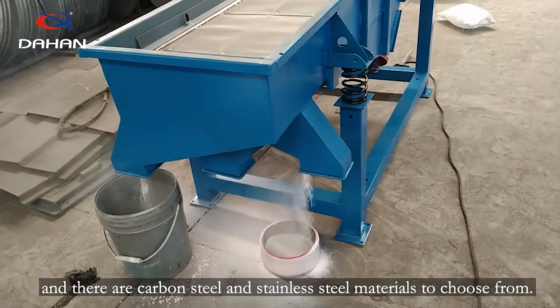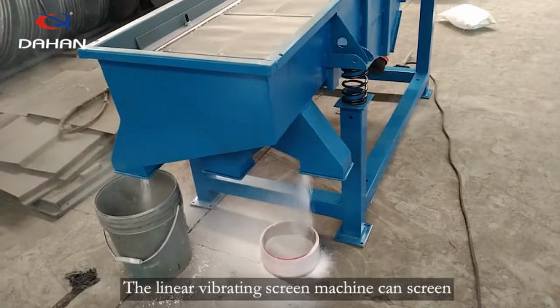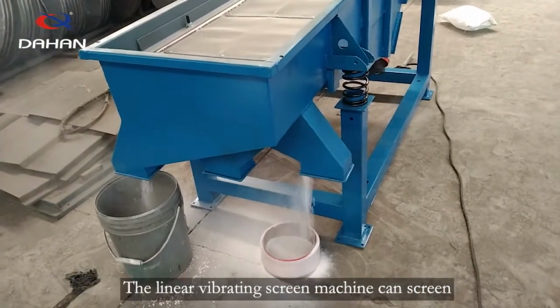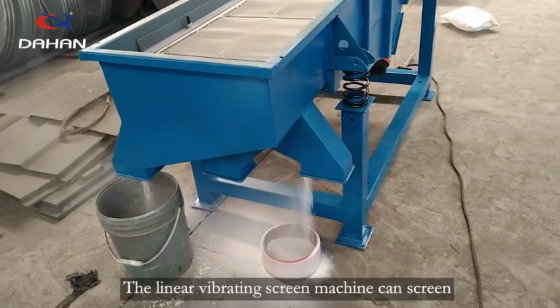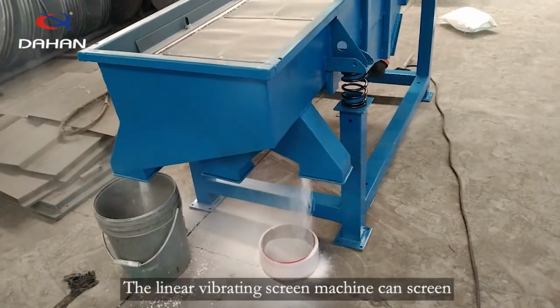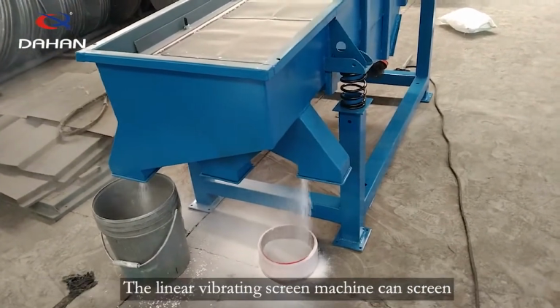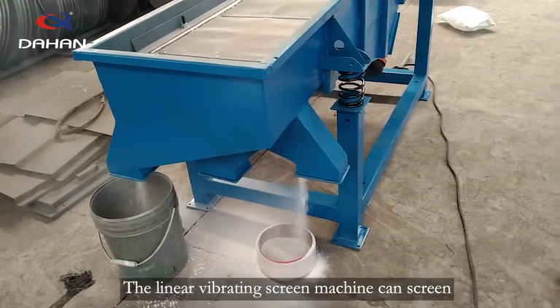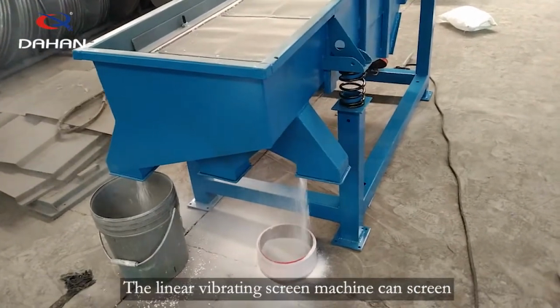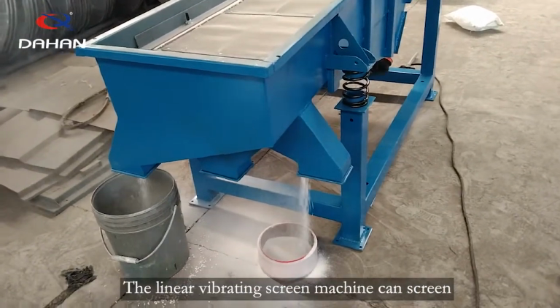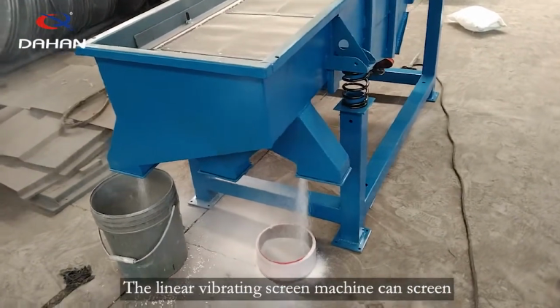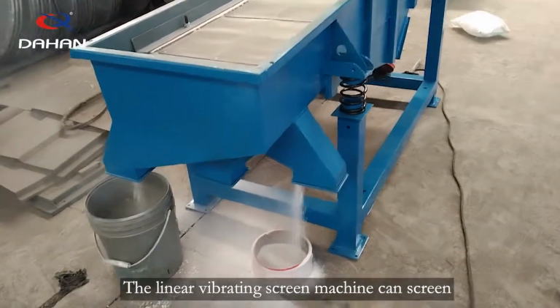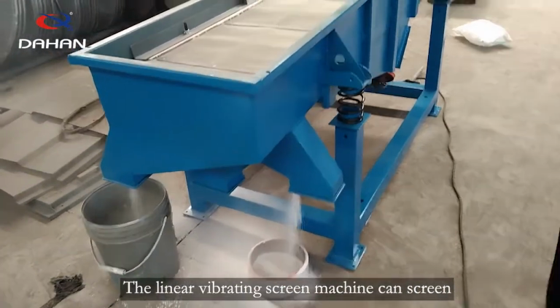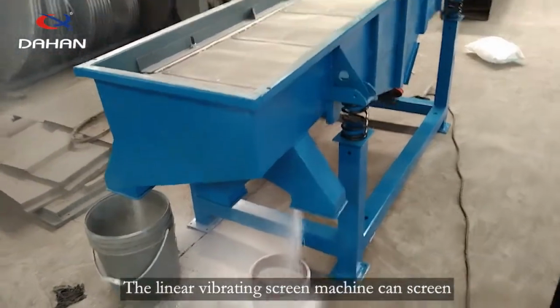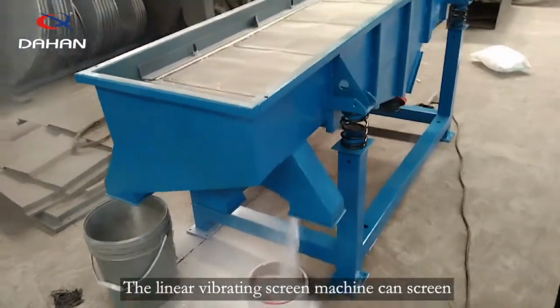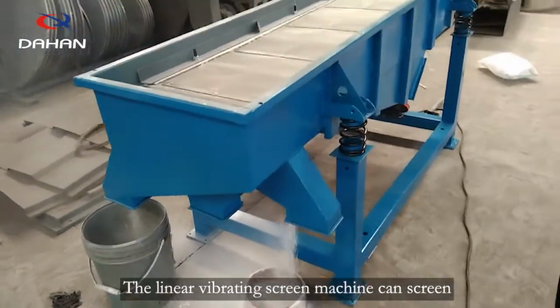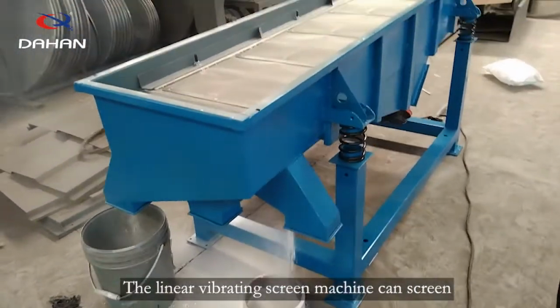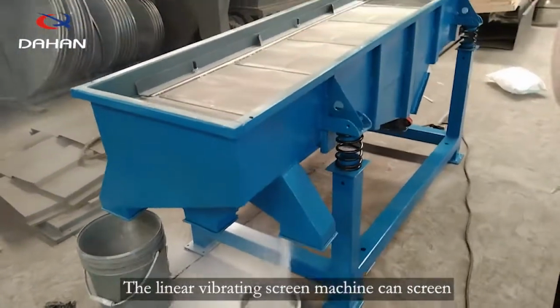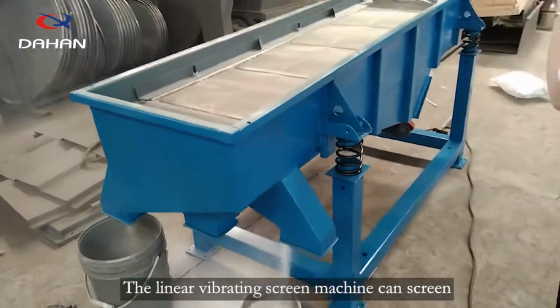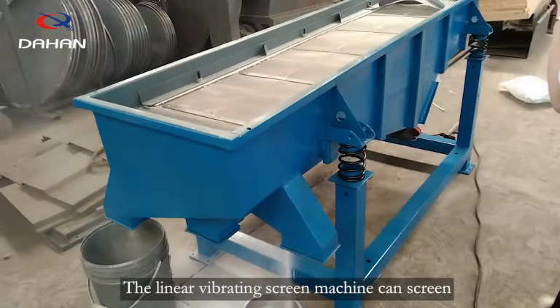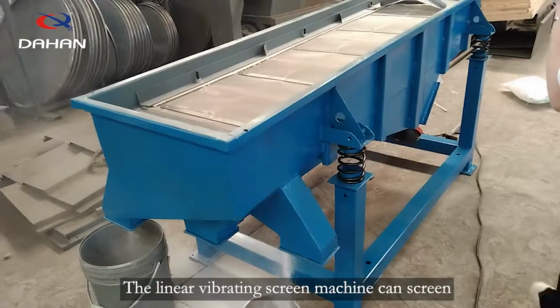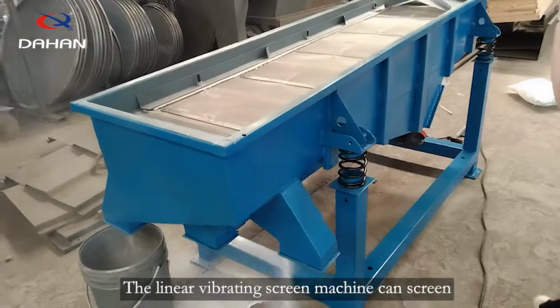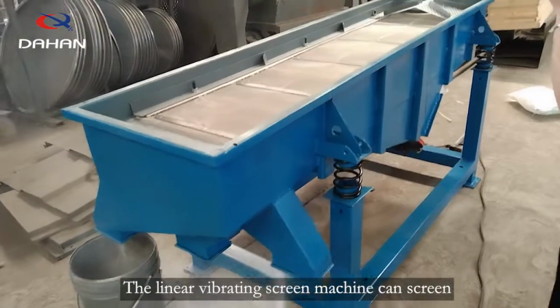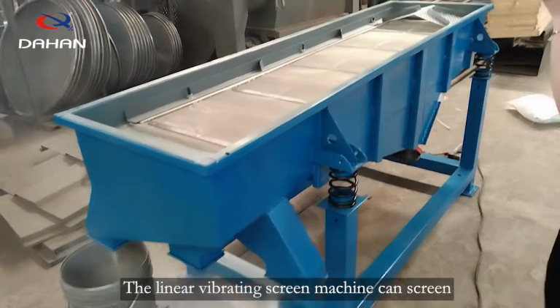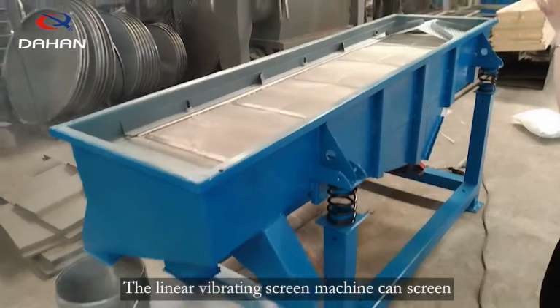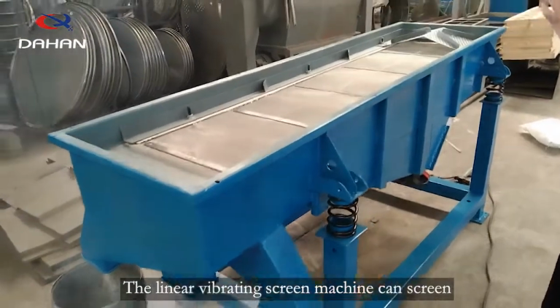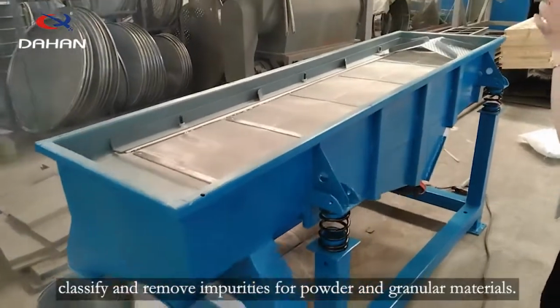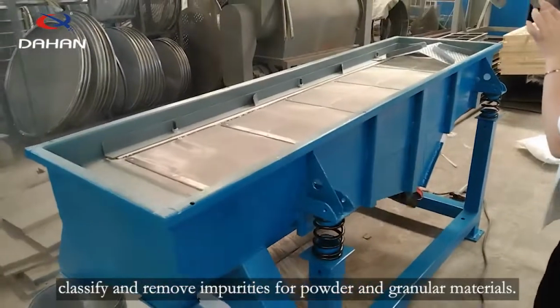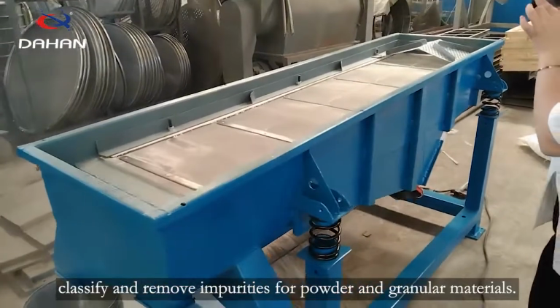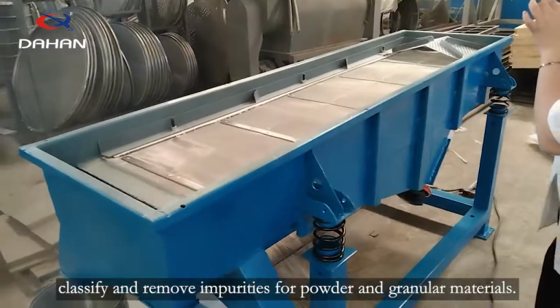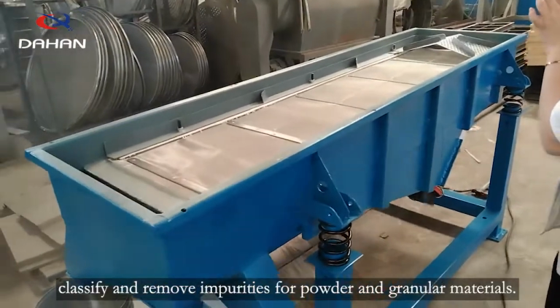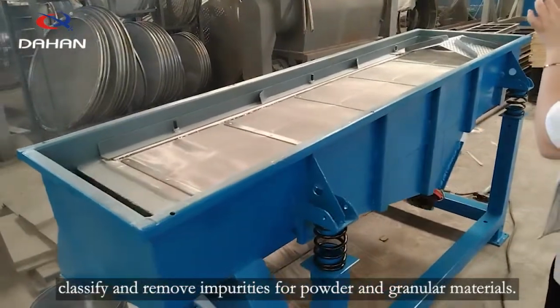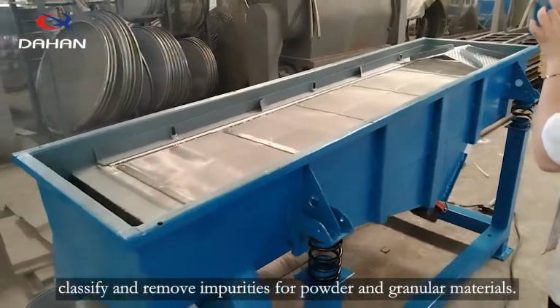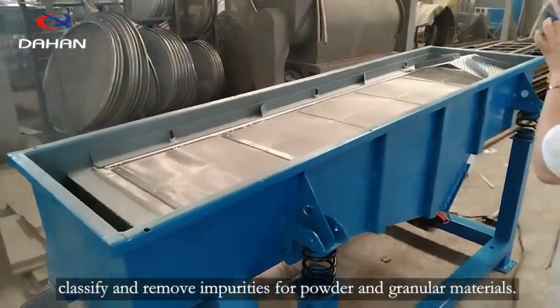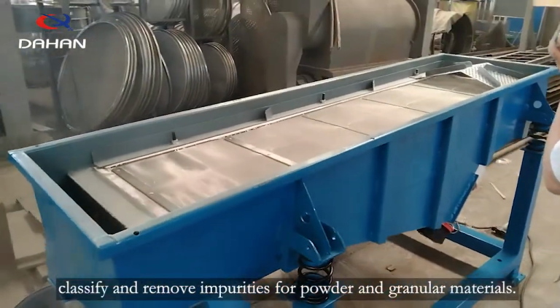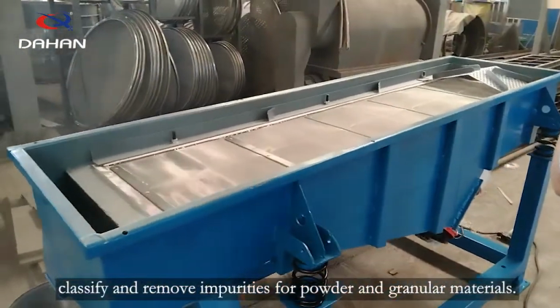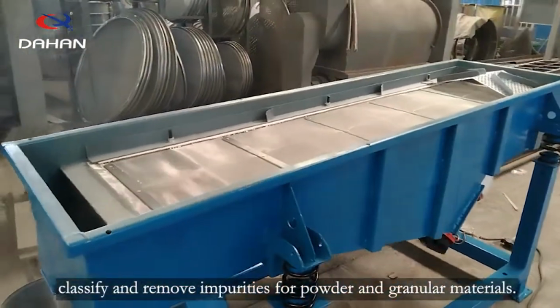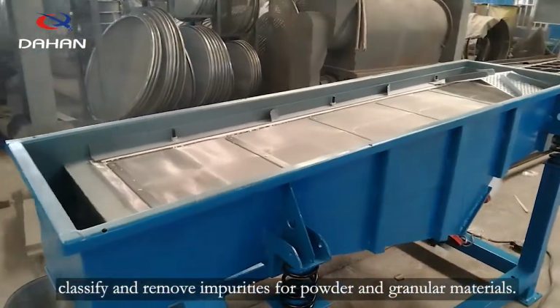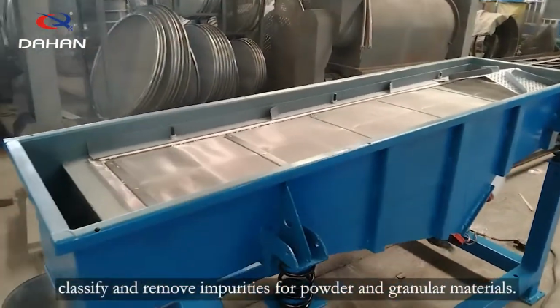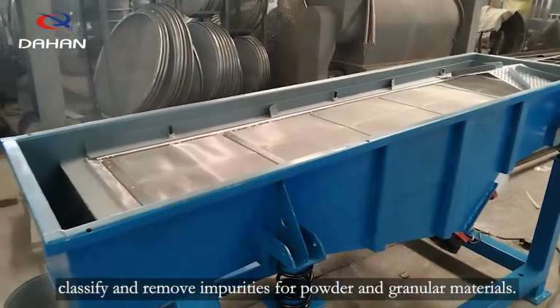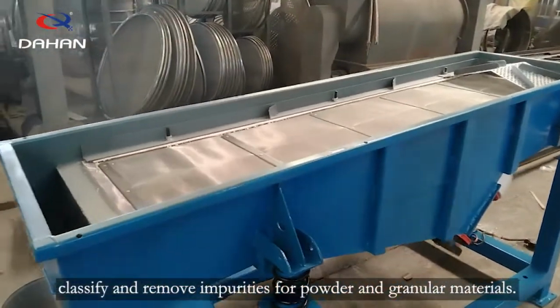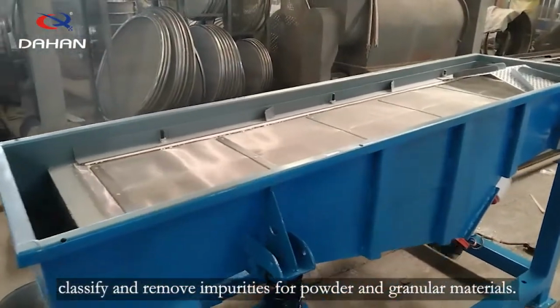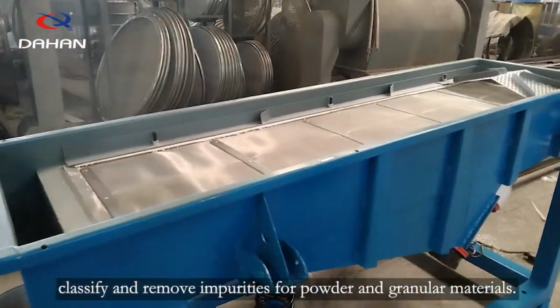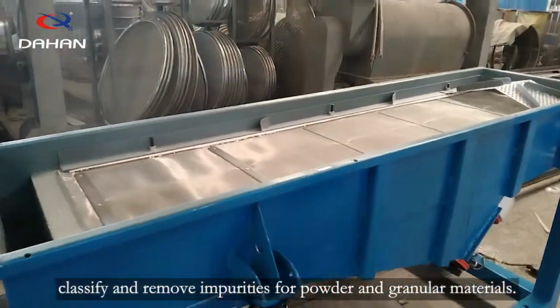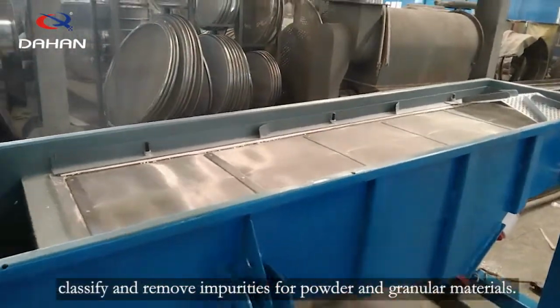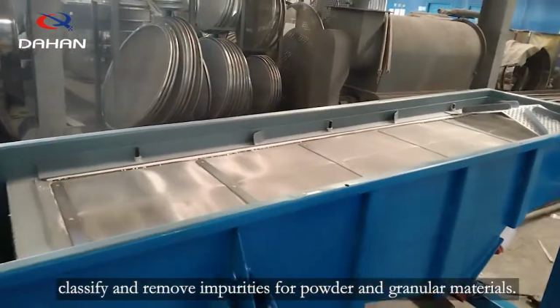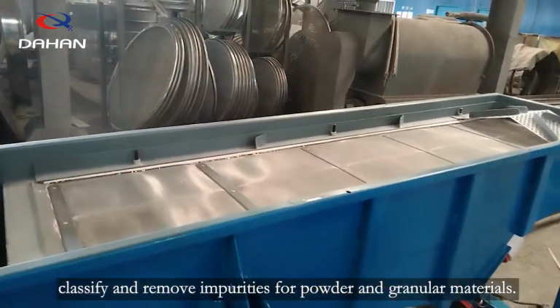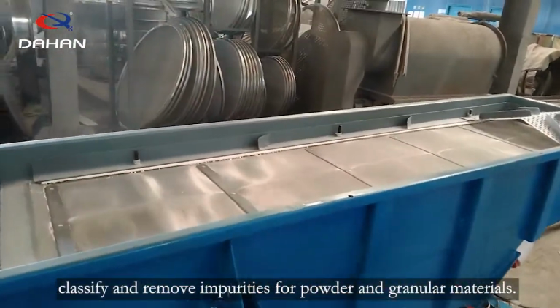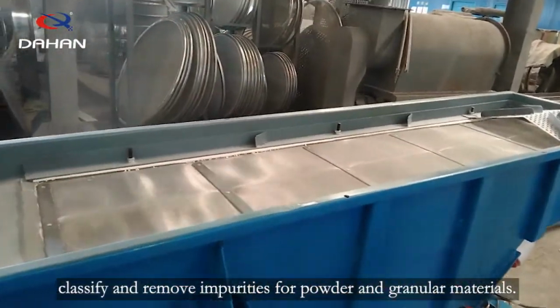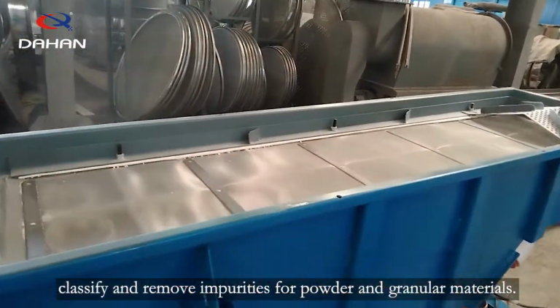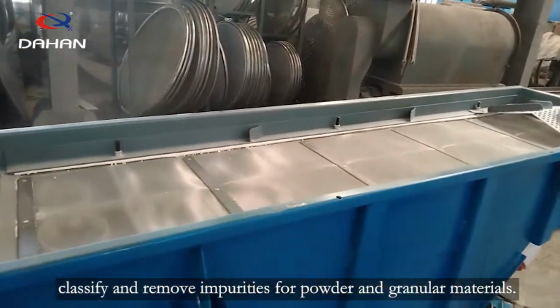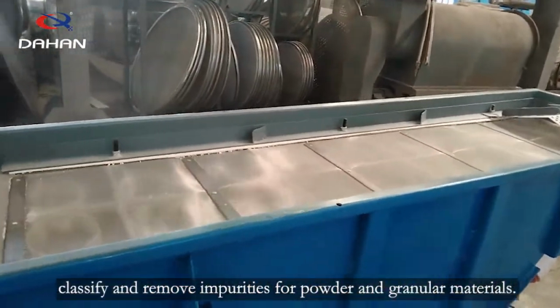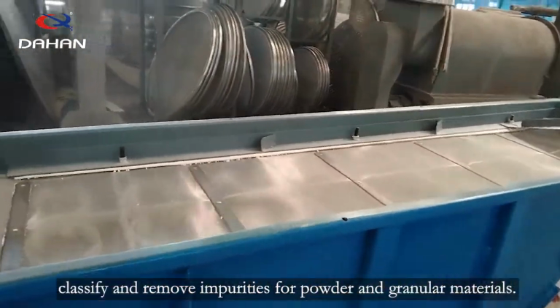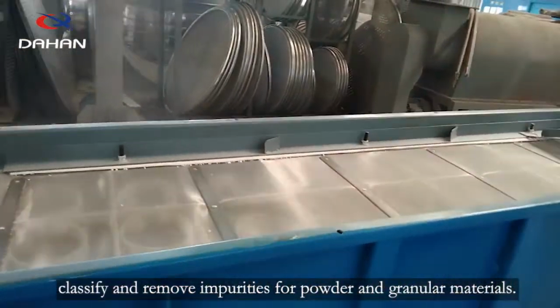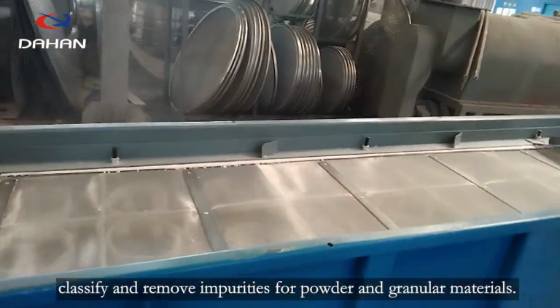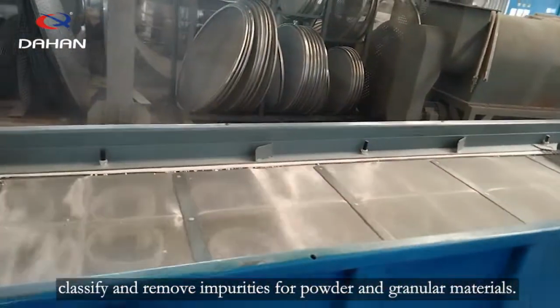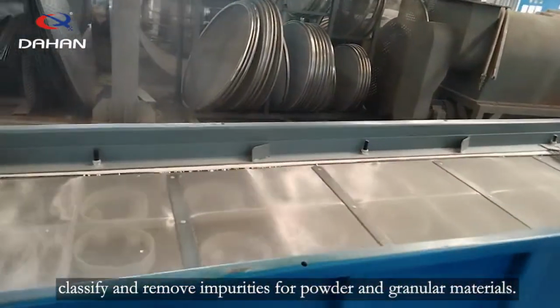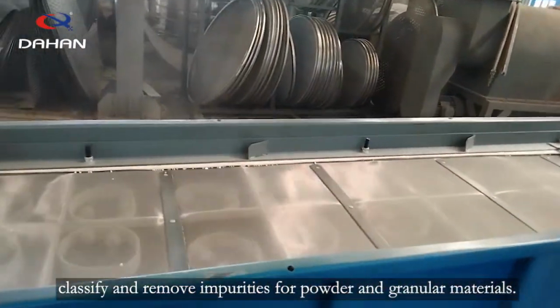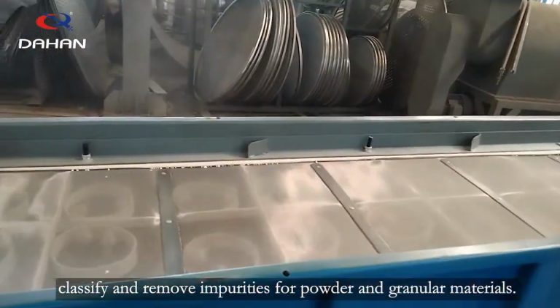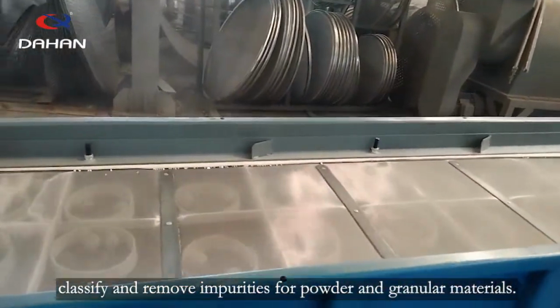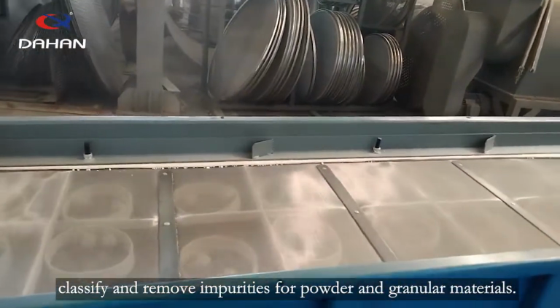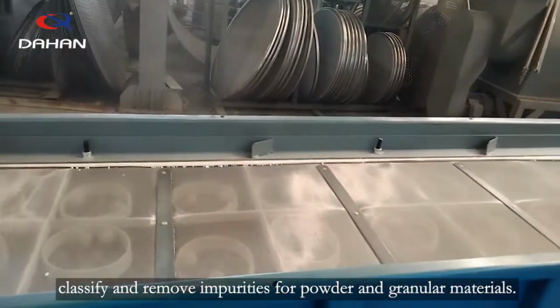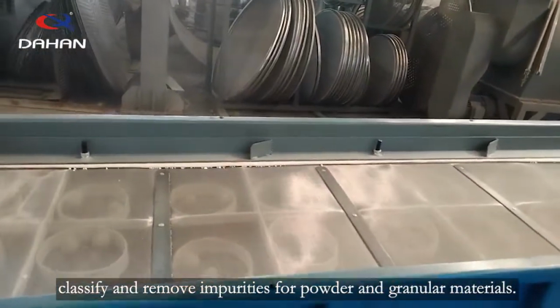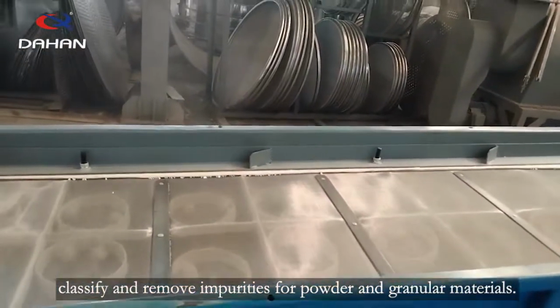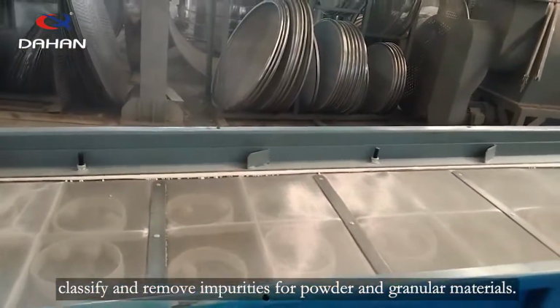The linear vibrating screen machine can screen, classify, and remove impurities from powder and granular materials.